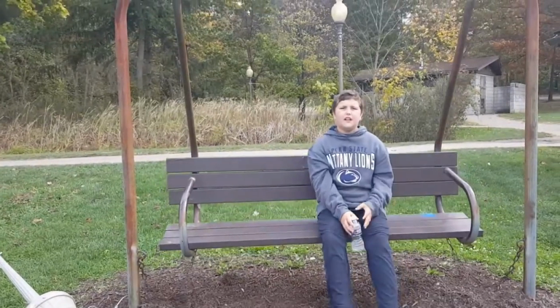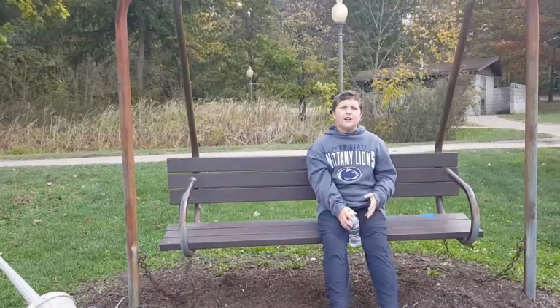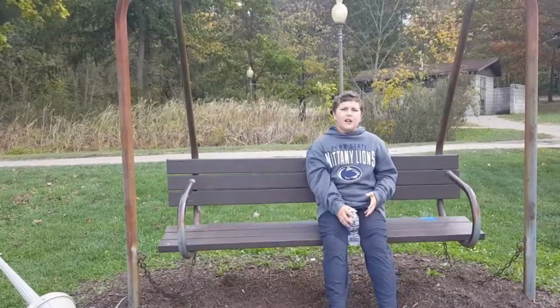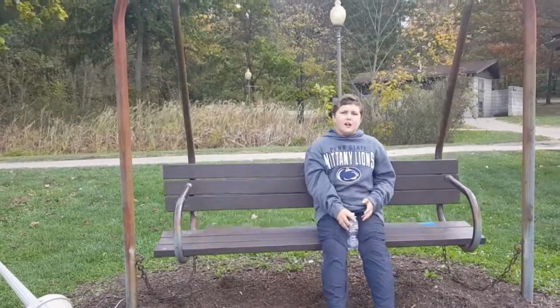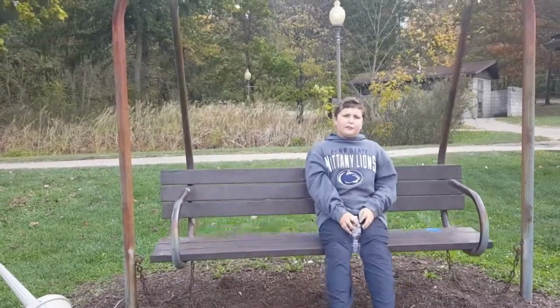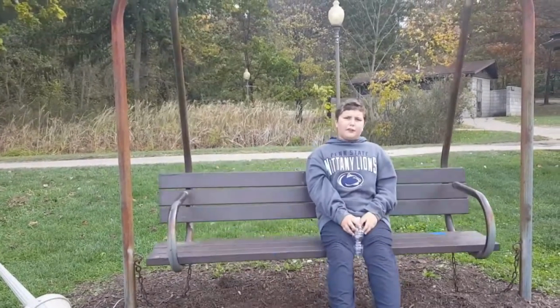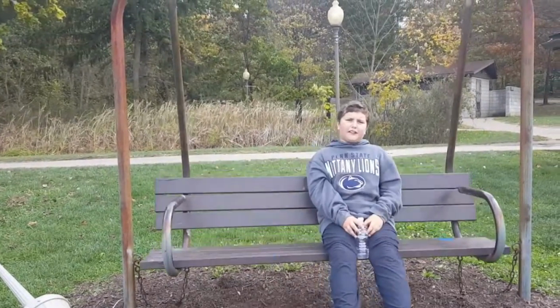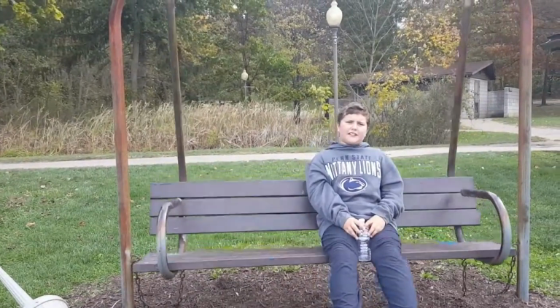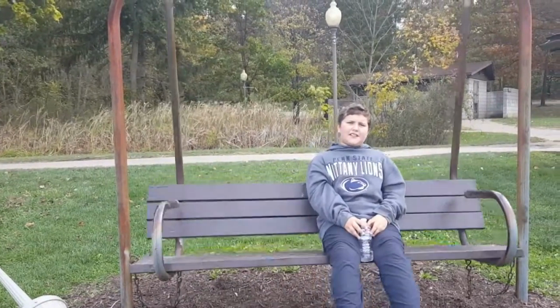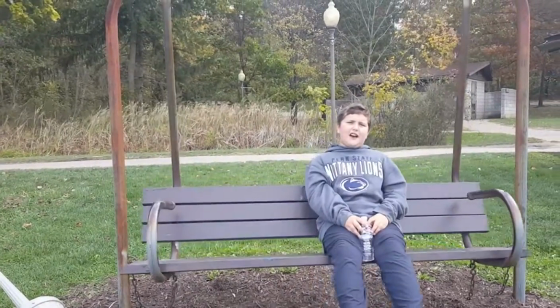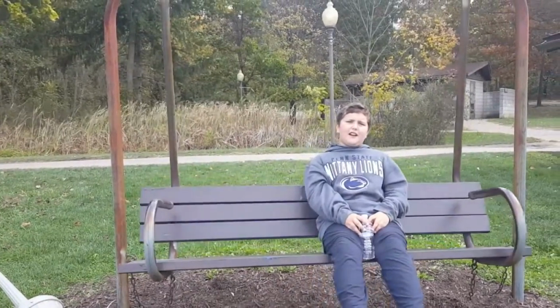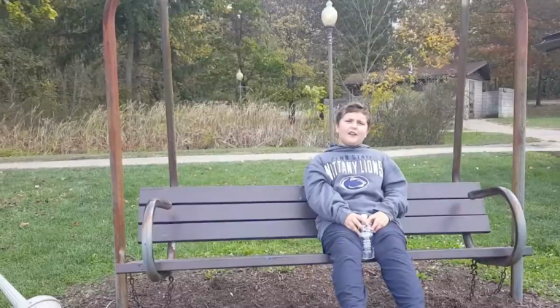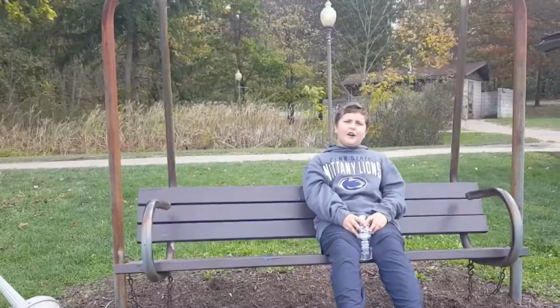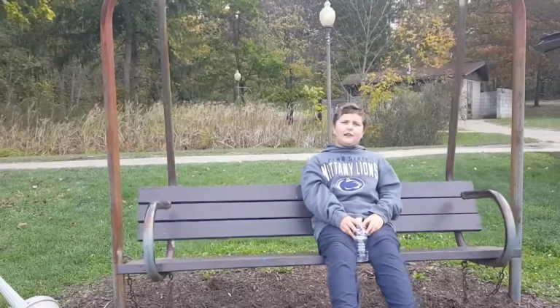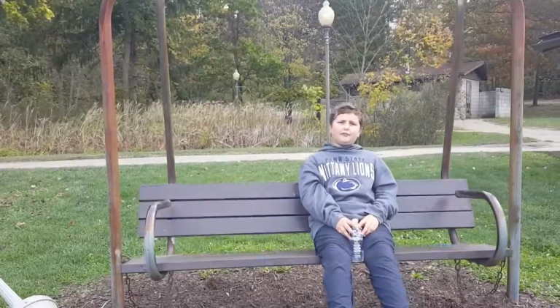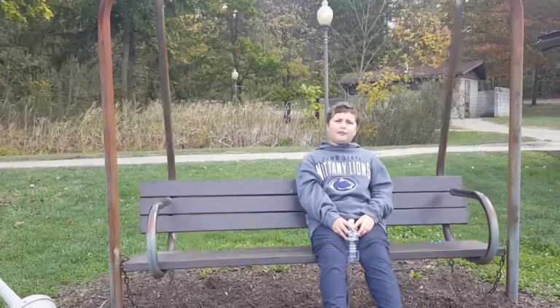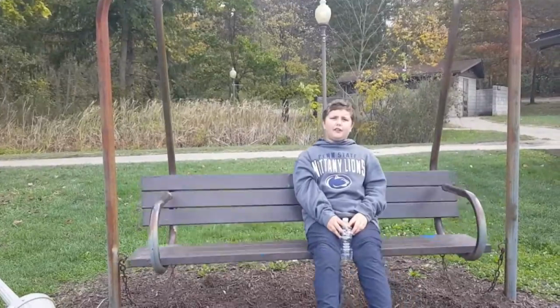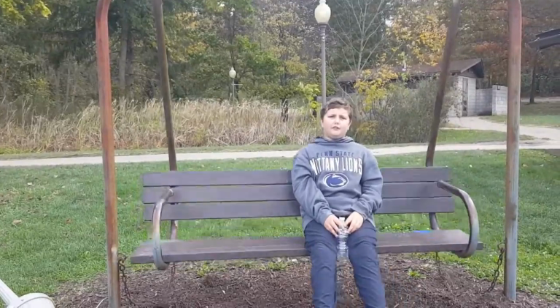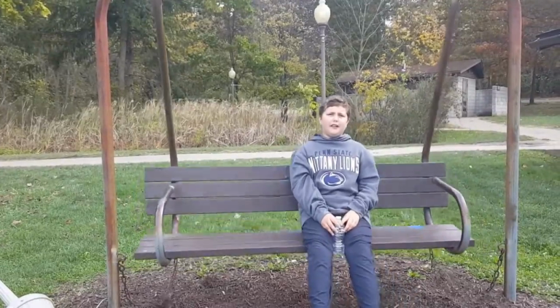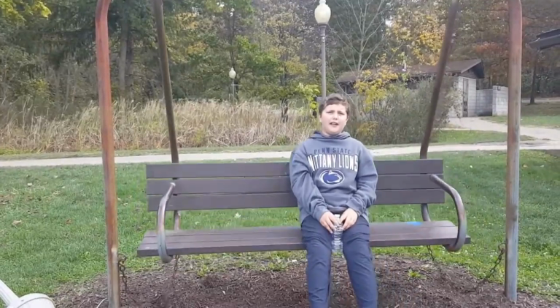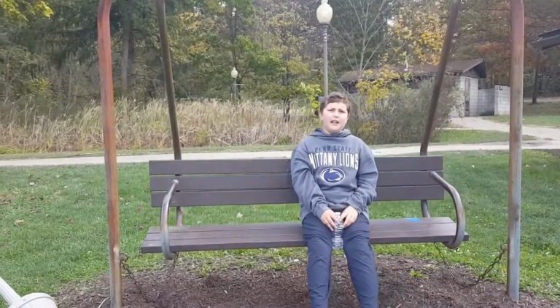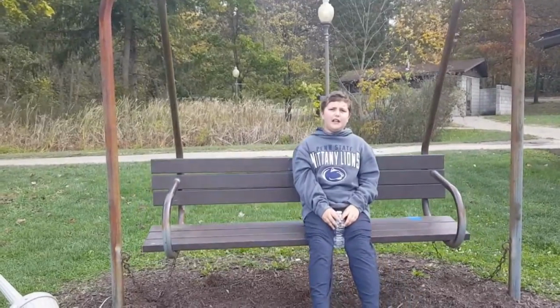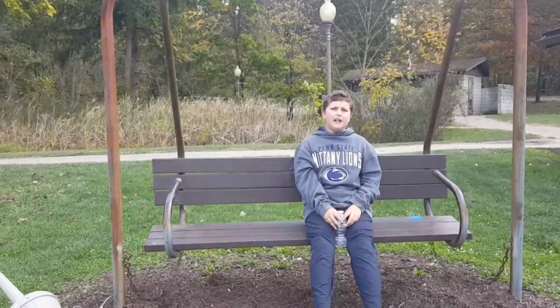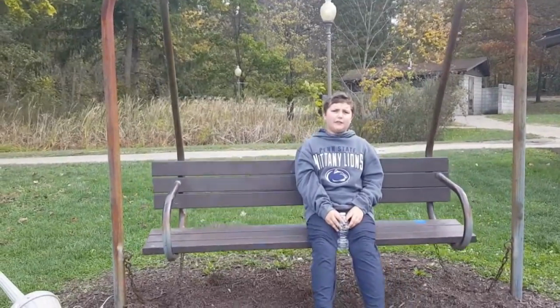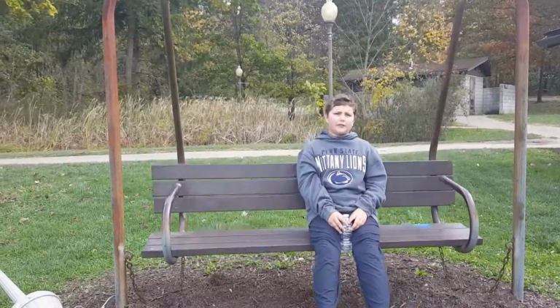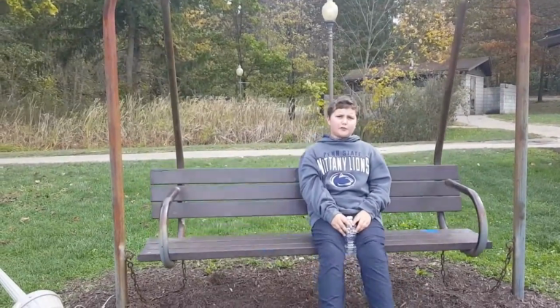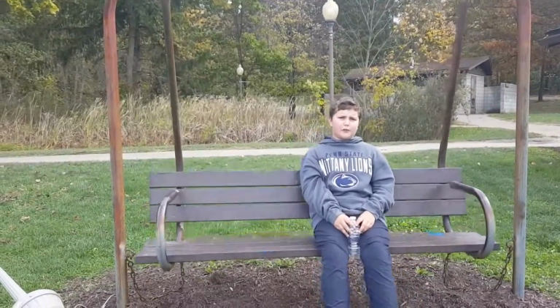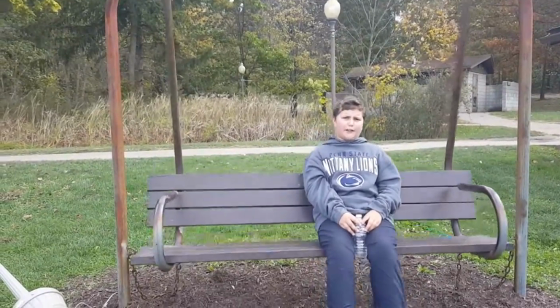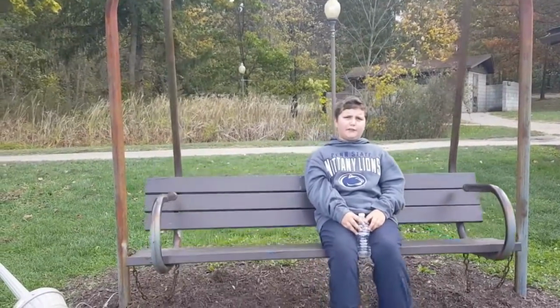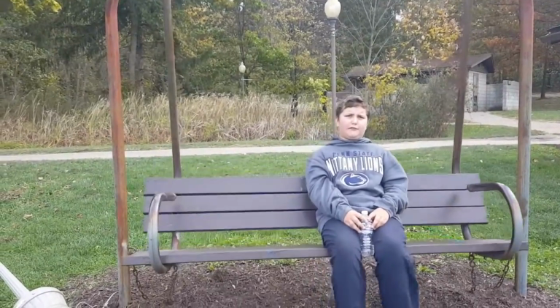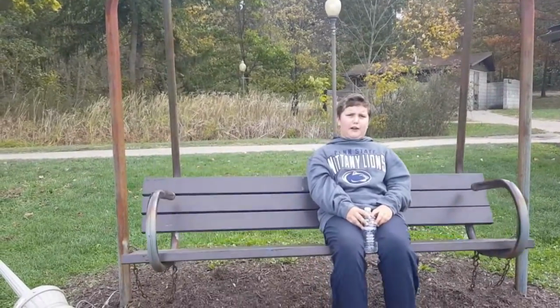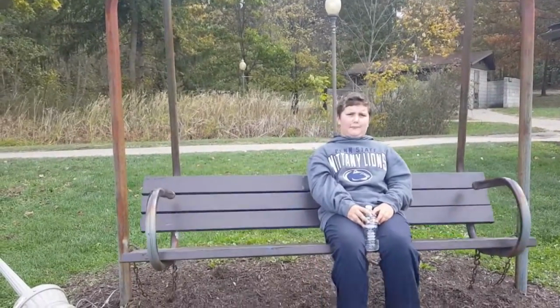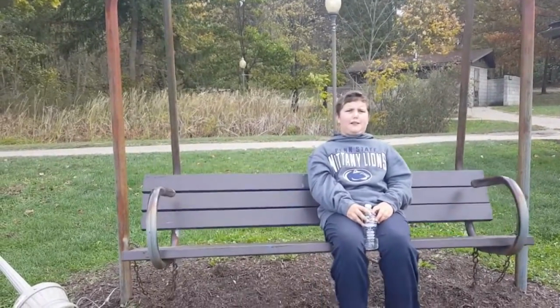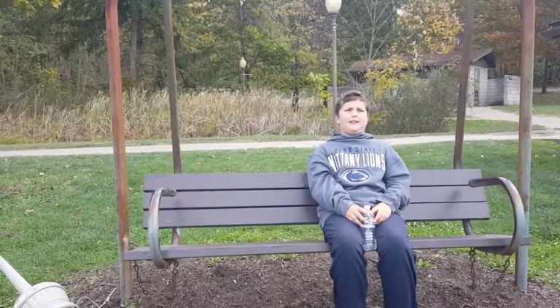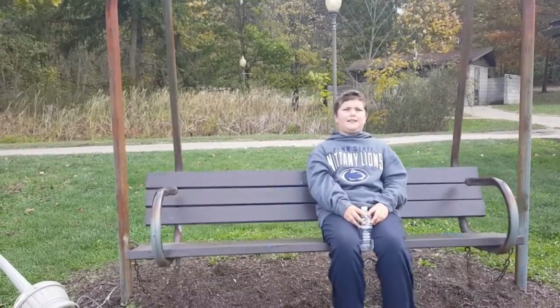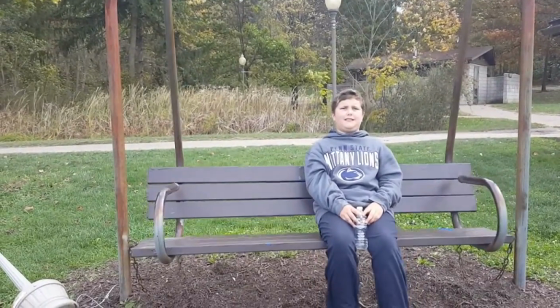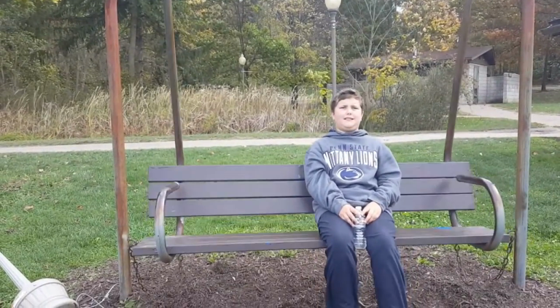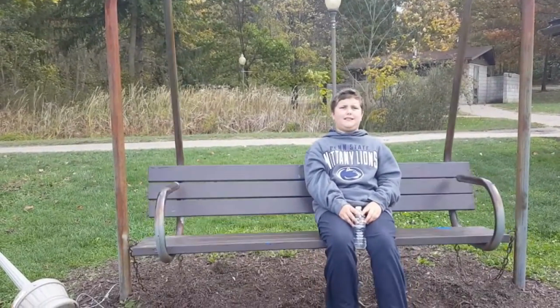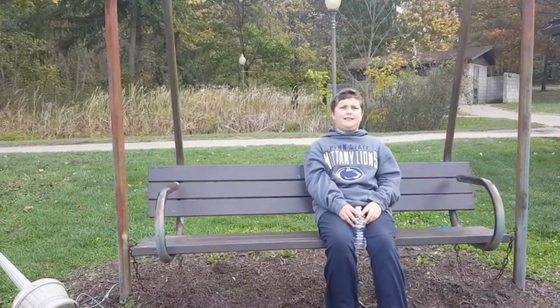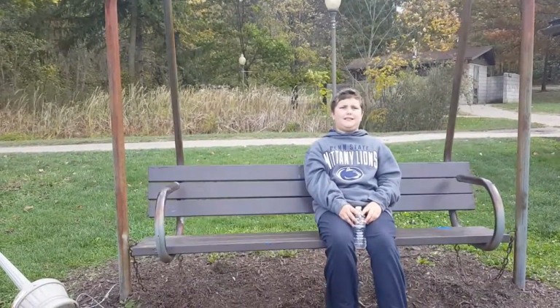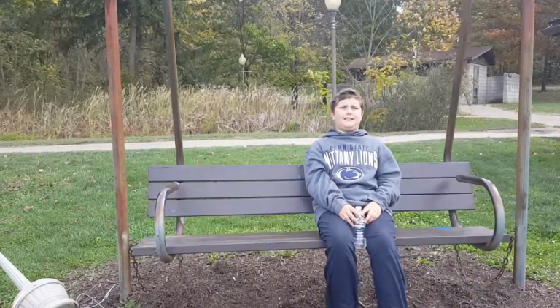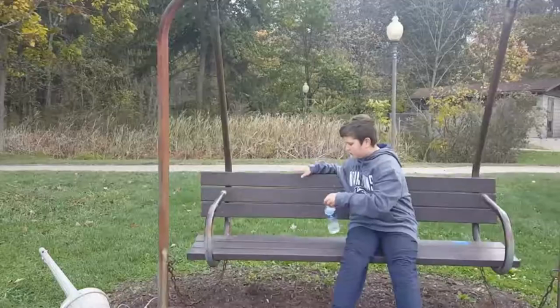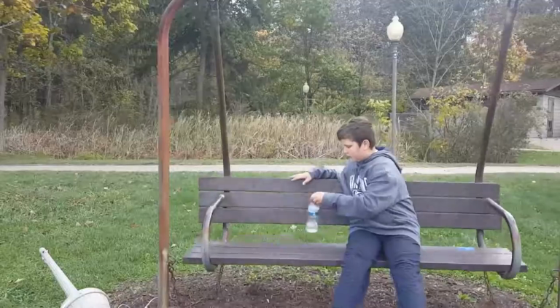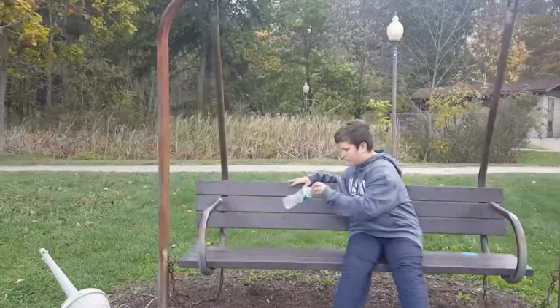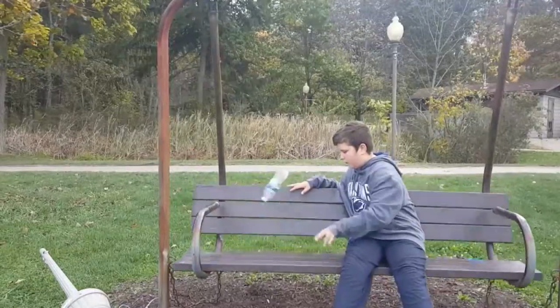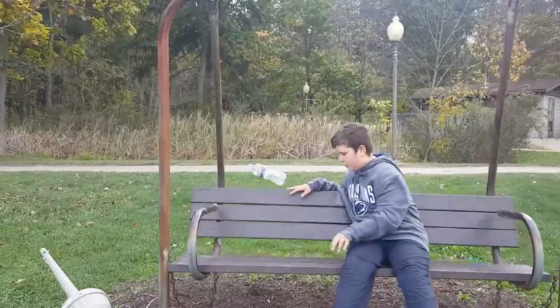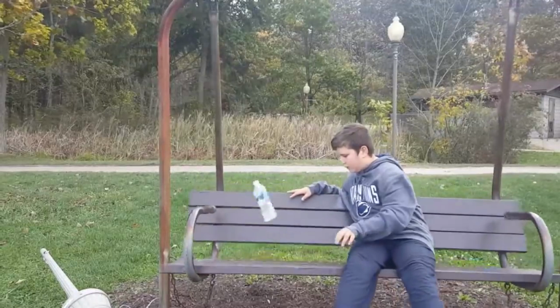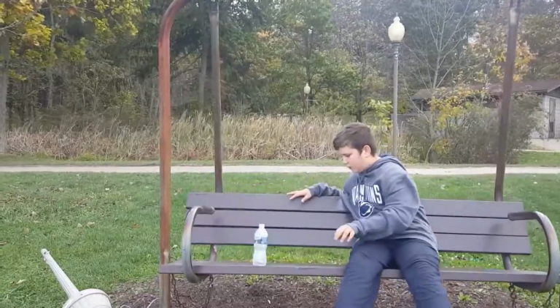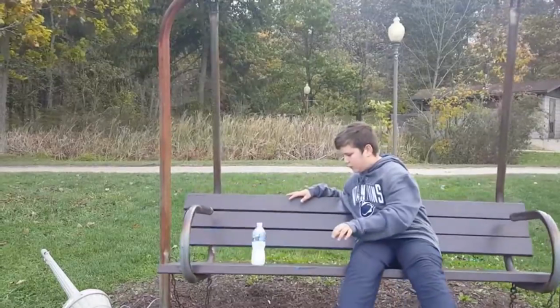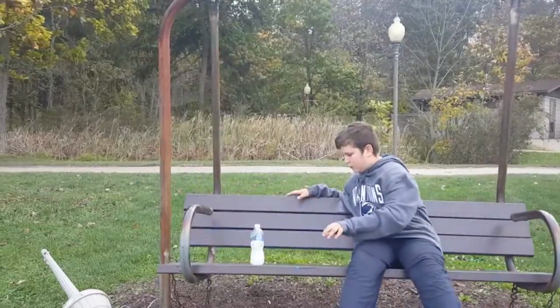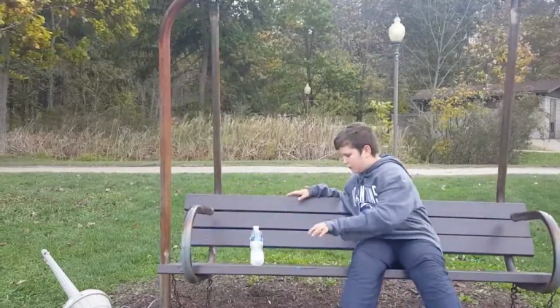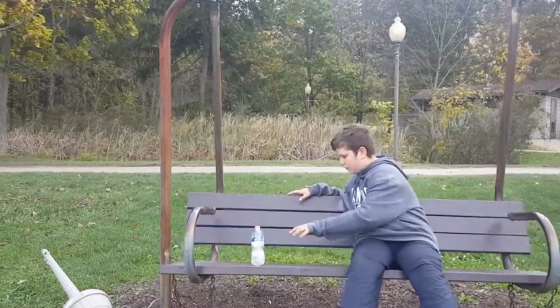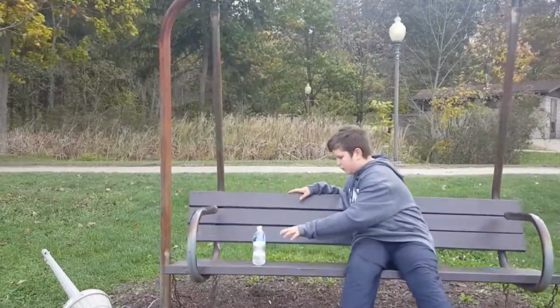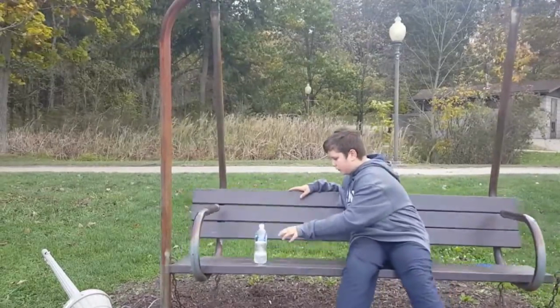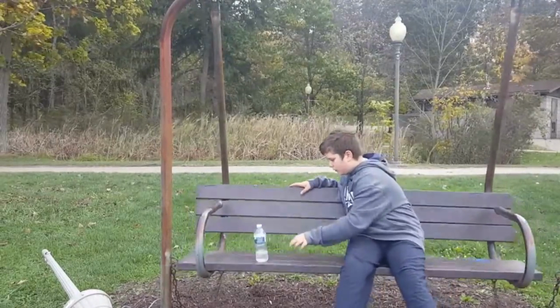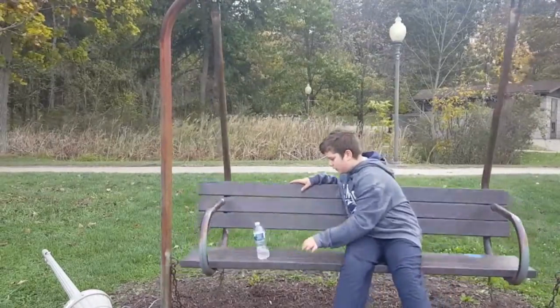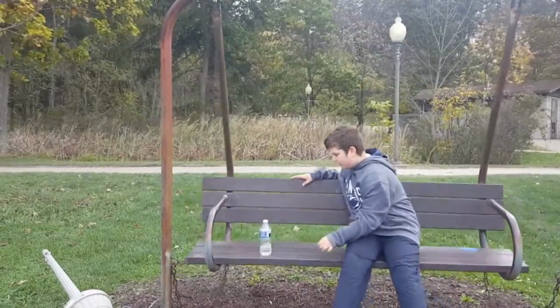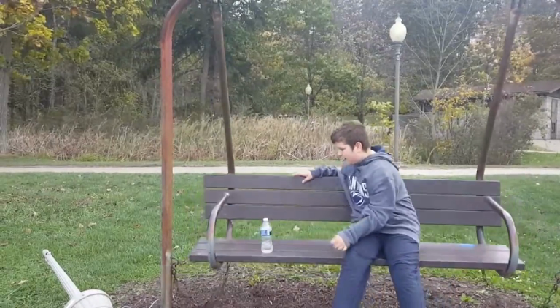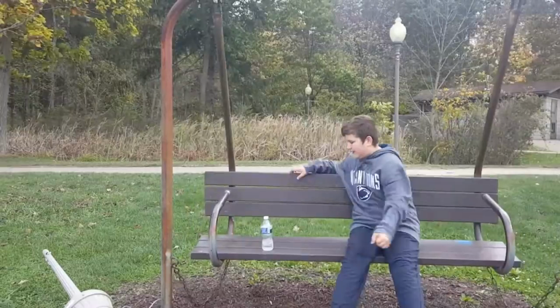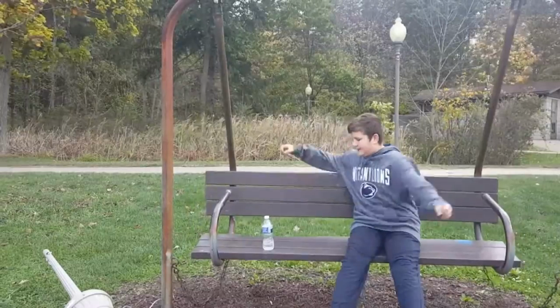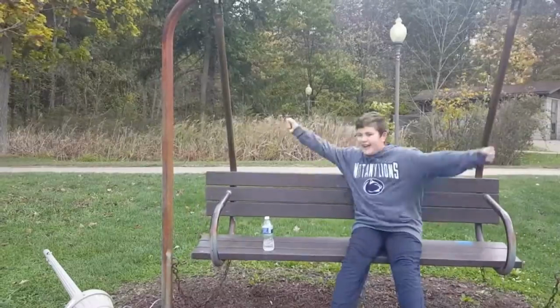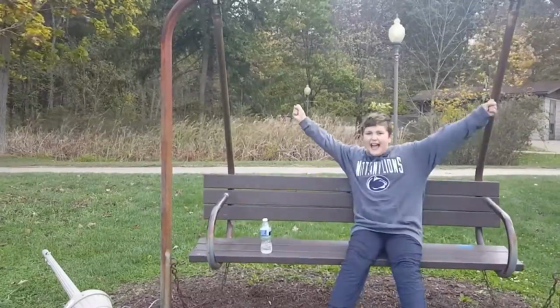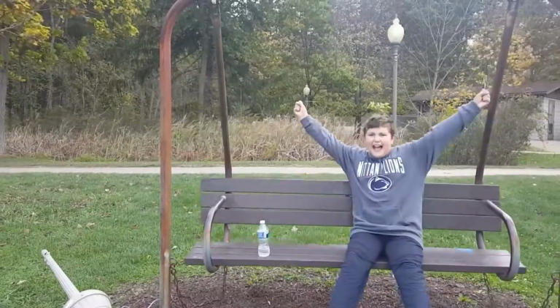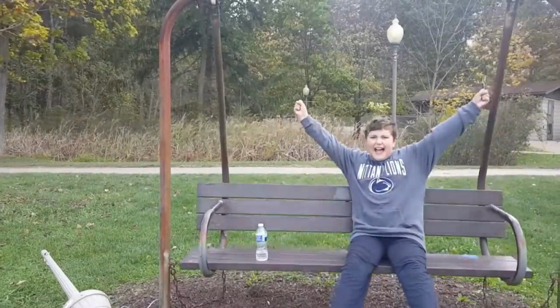For the sign-off, this is the swing flip. Yeah!